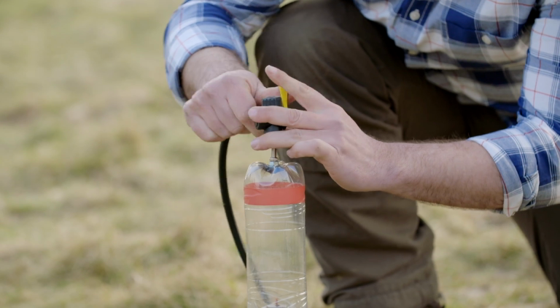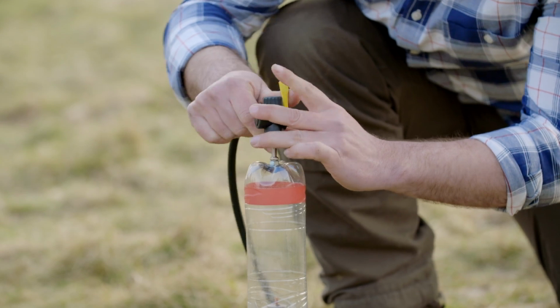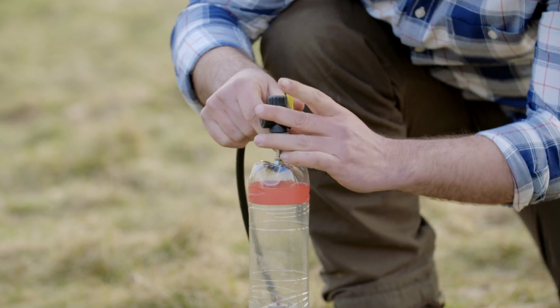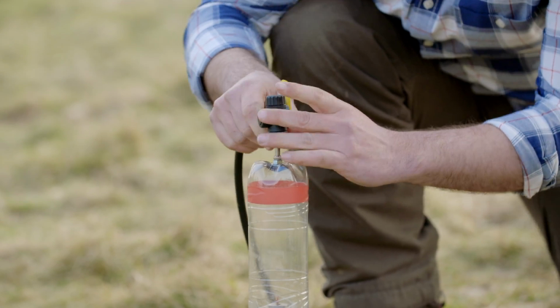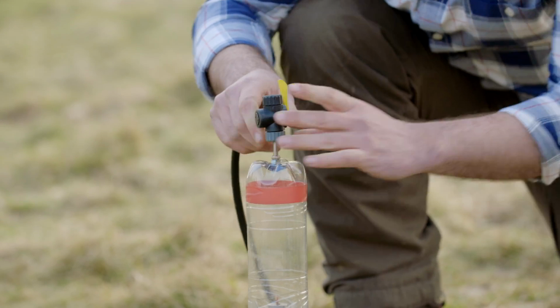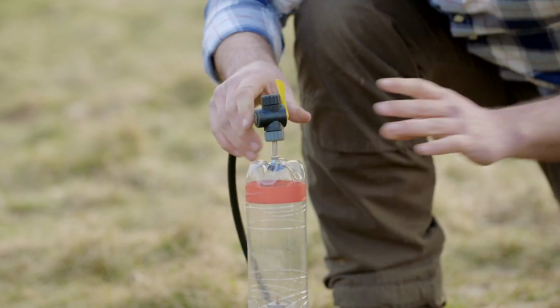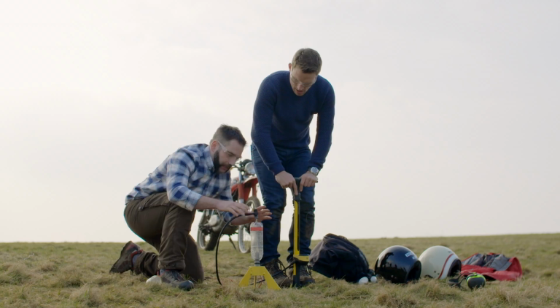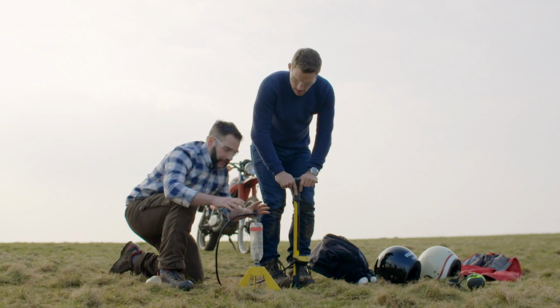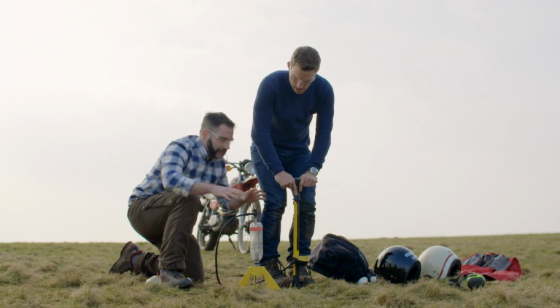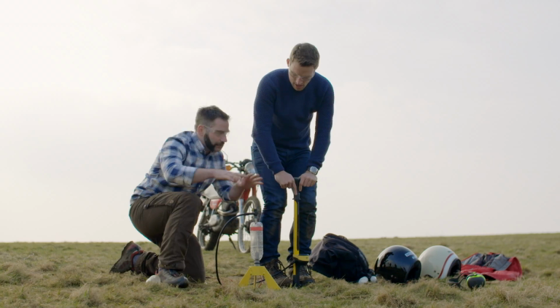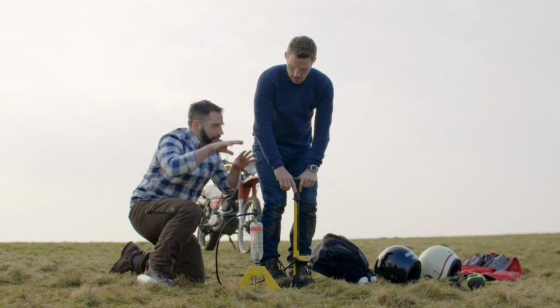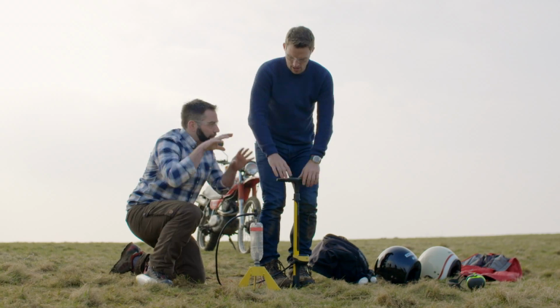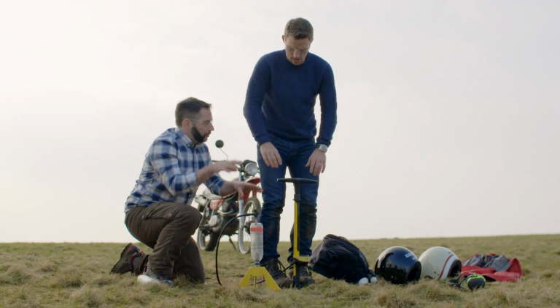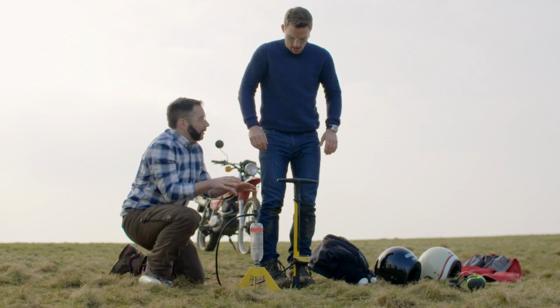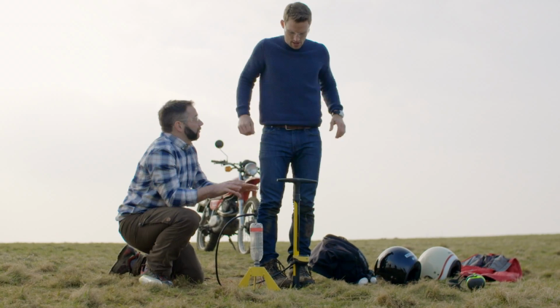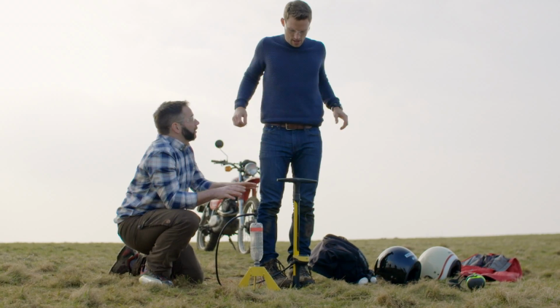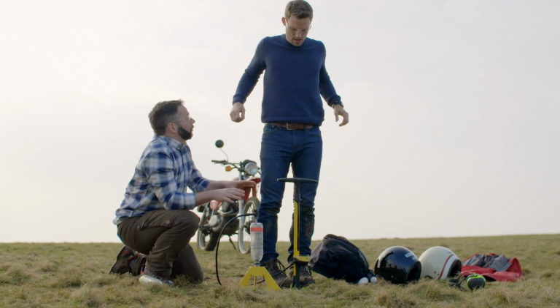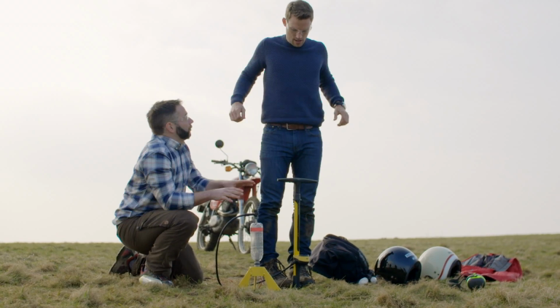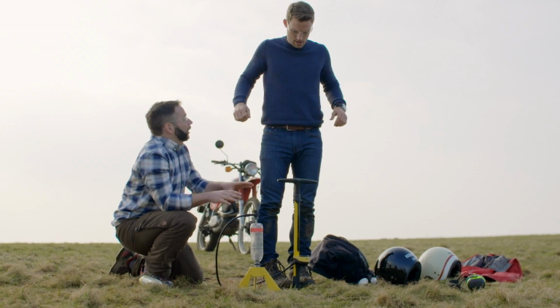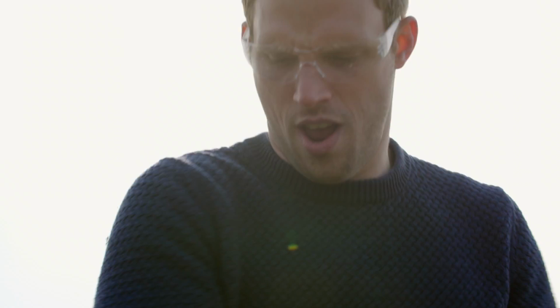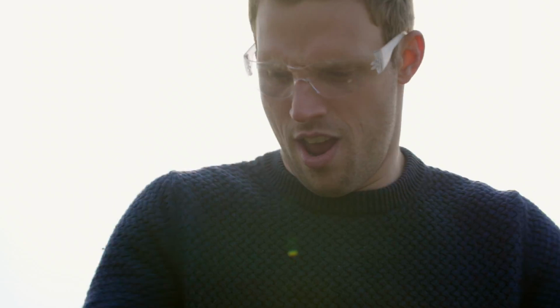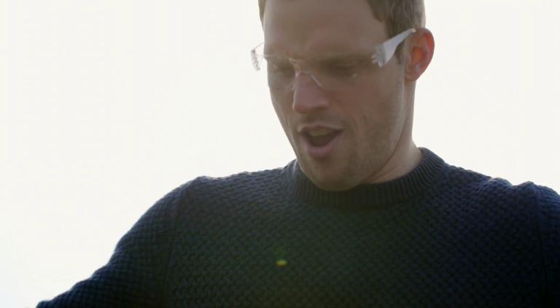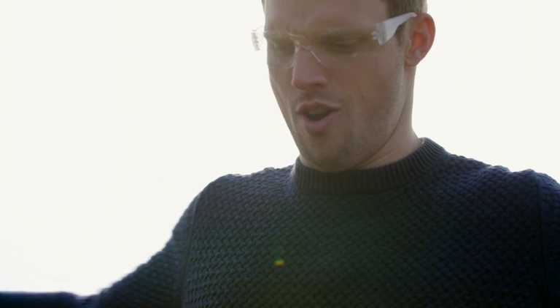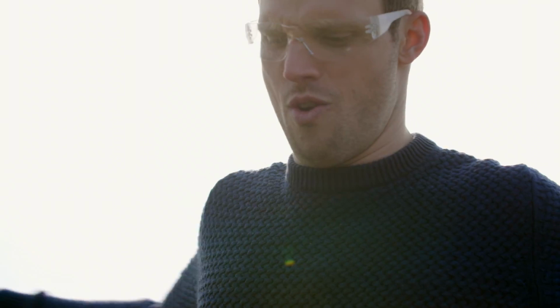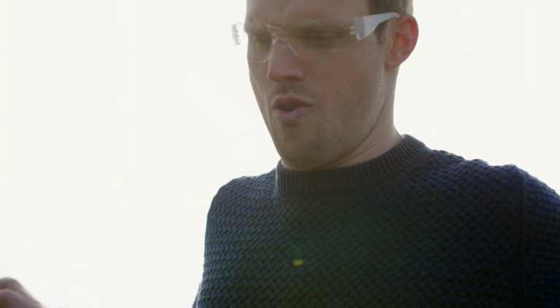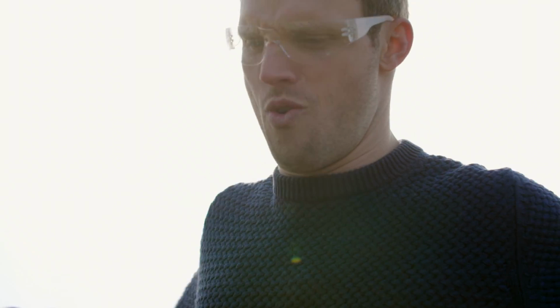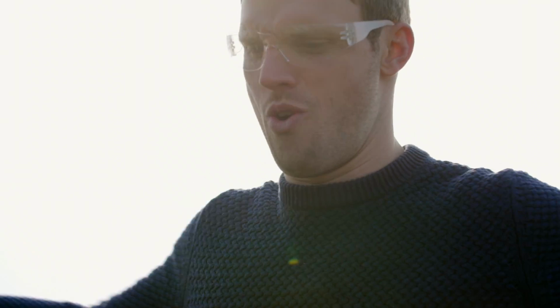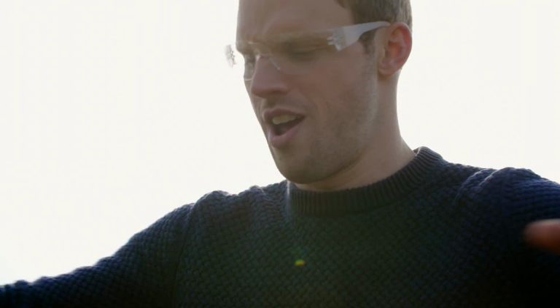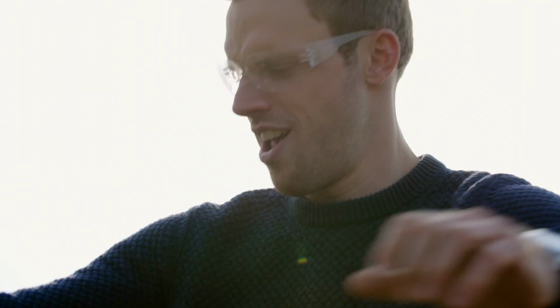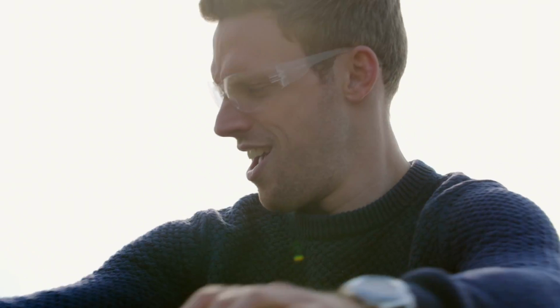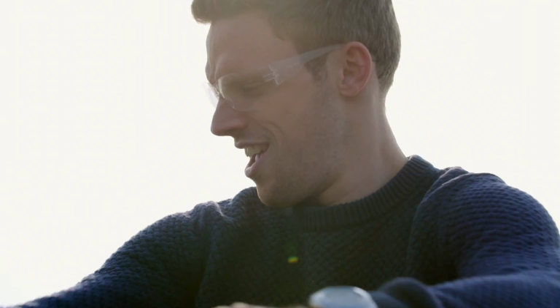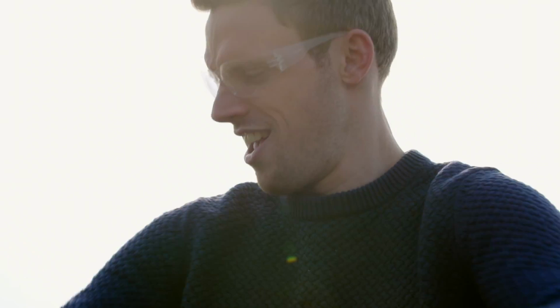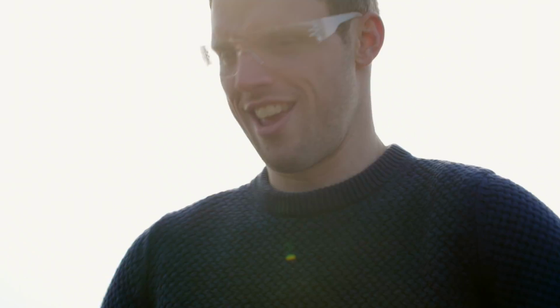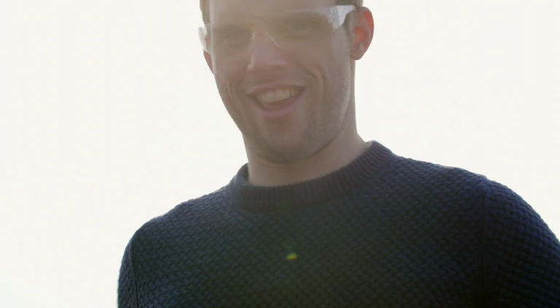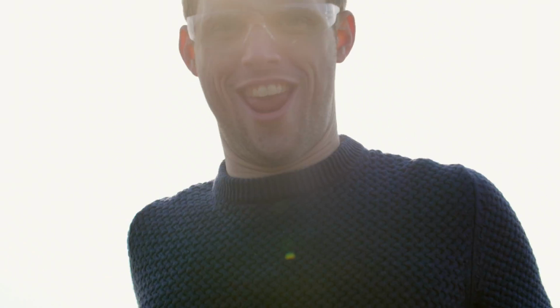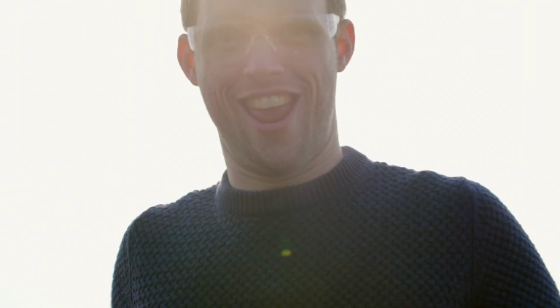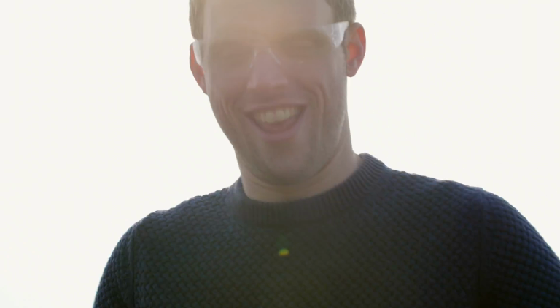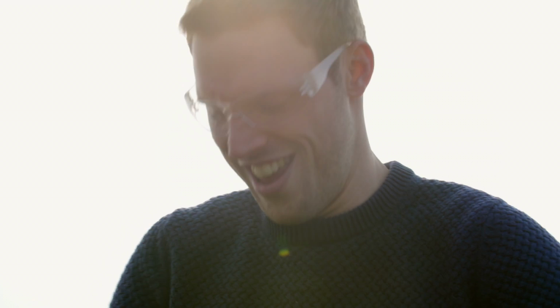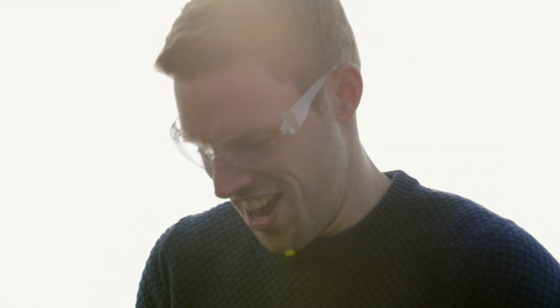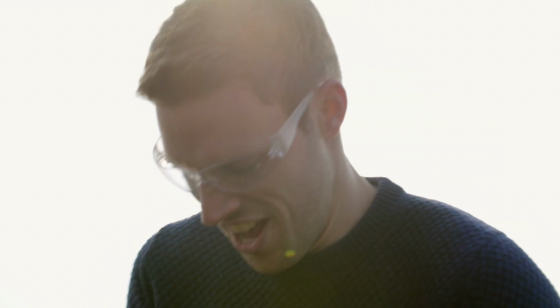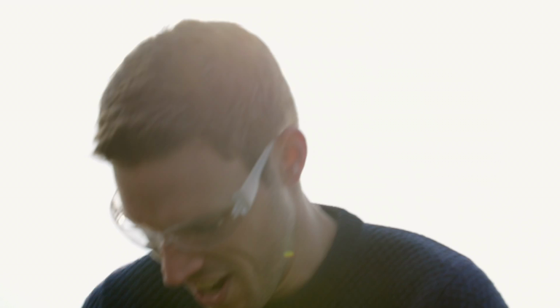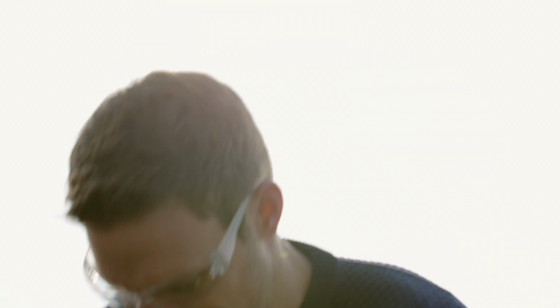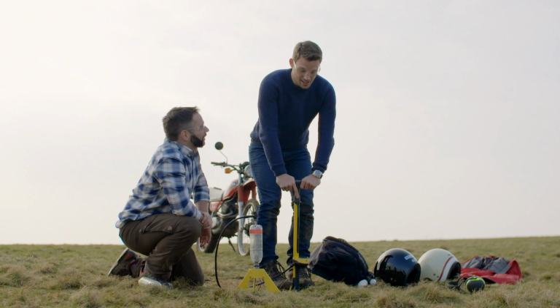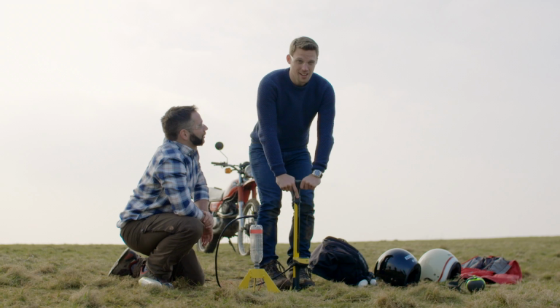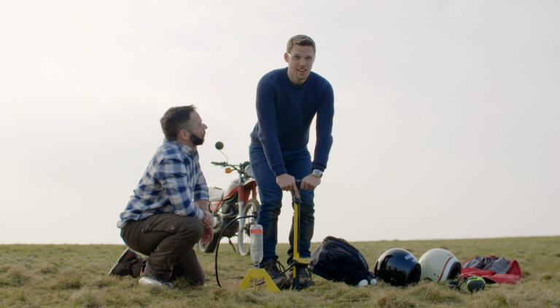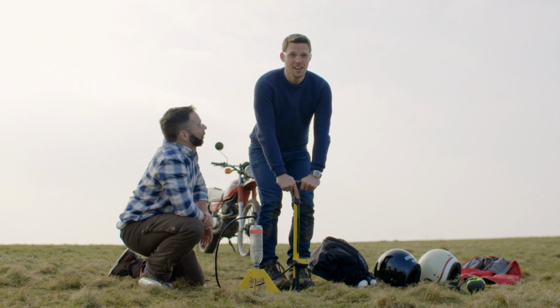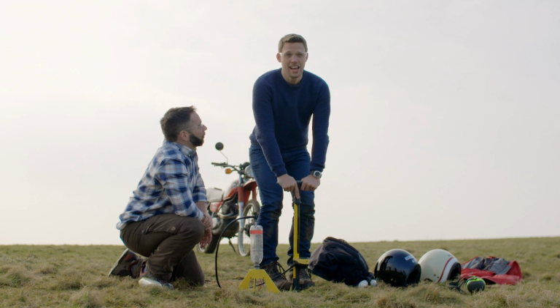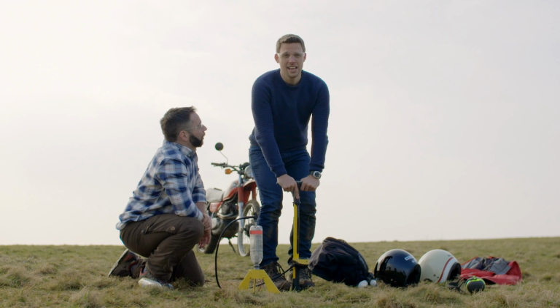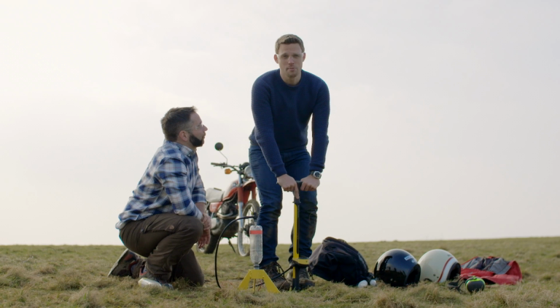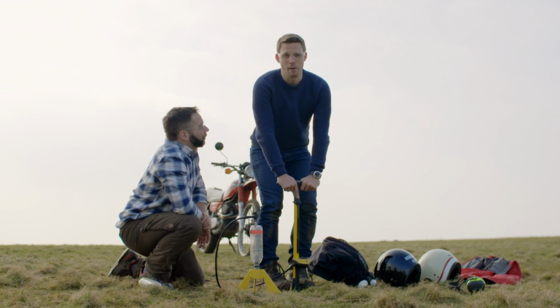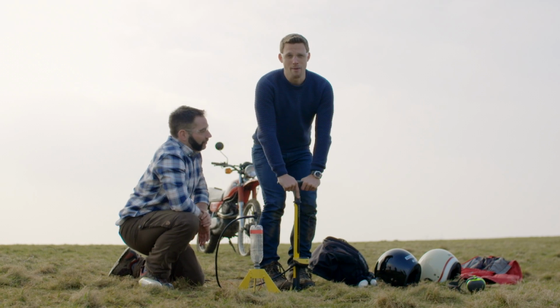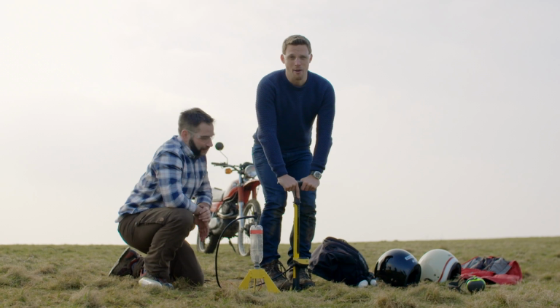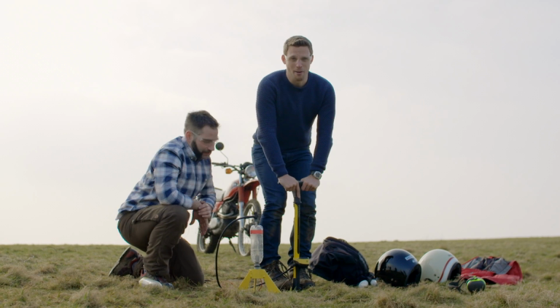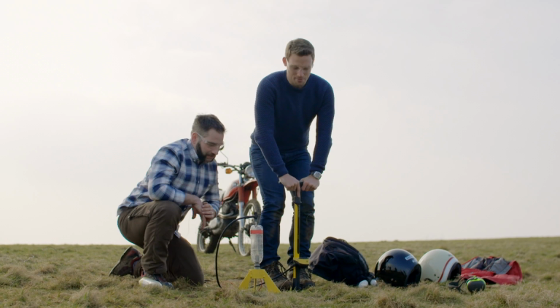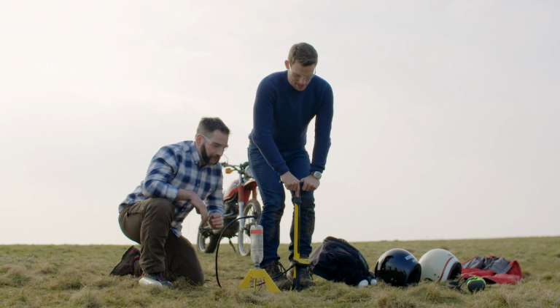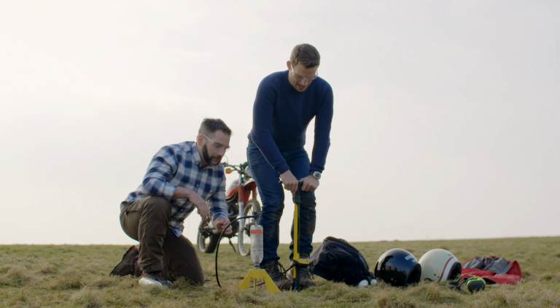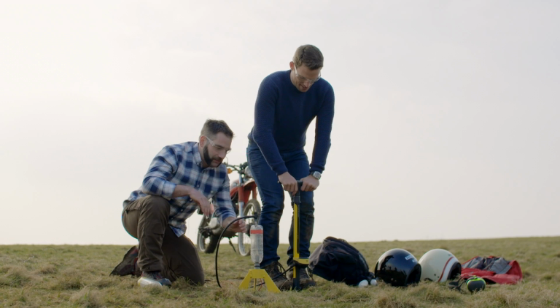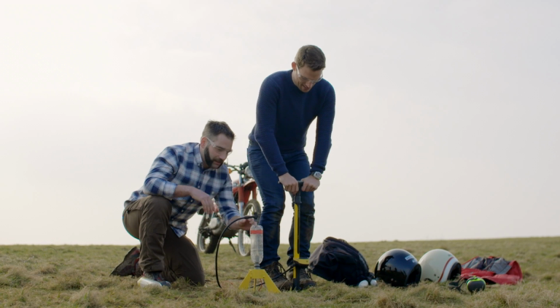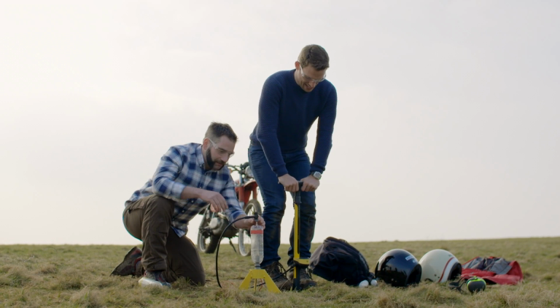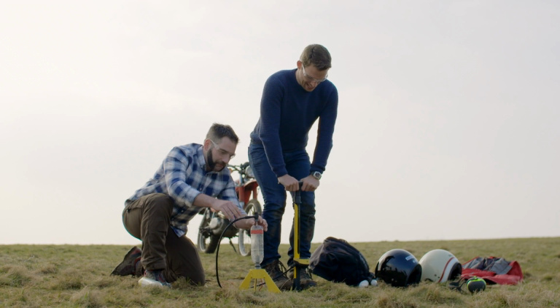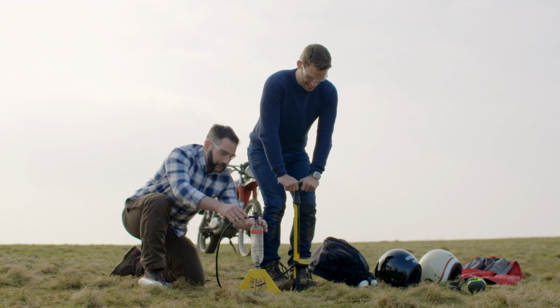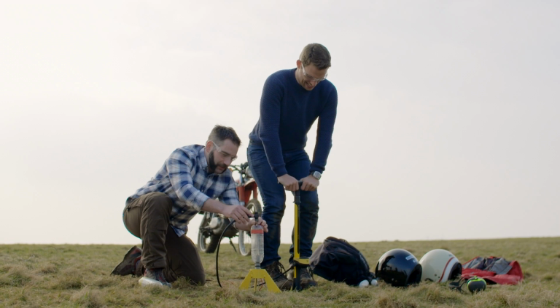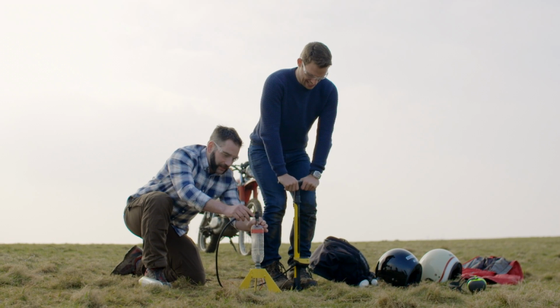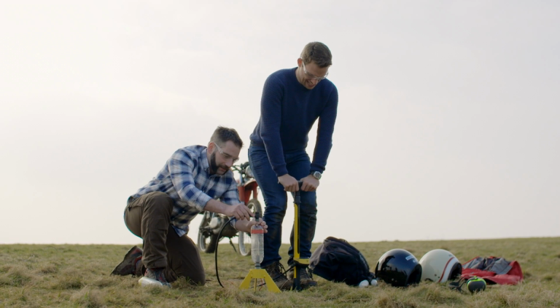Greg, you need to double the amount of air in there using our turbocharger, which in this instance is a bike pump. Yeah, force it in.